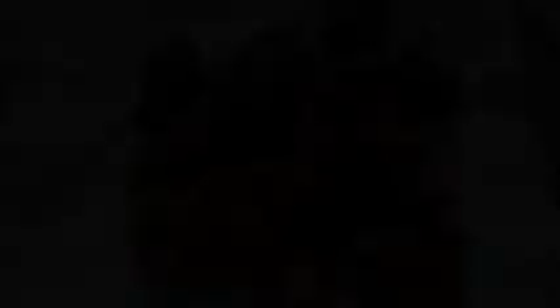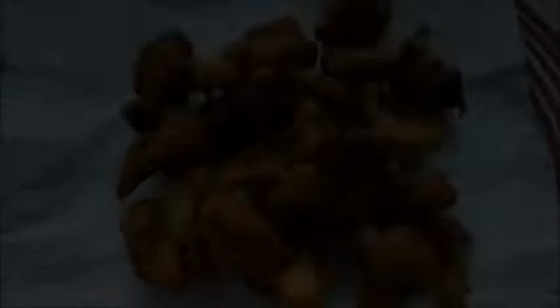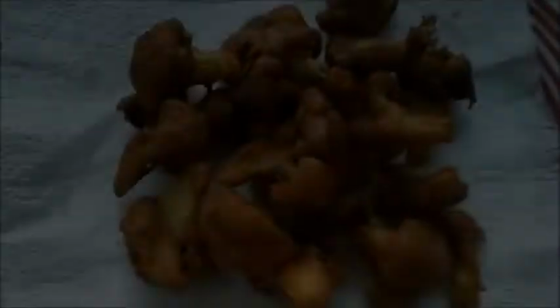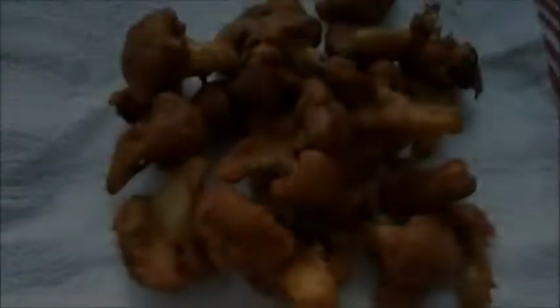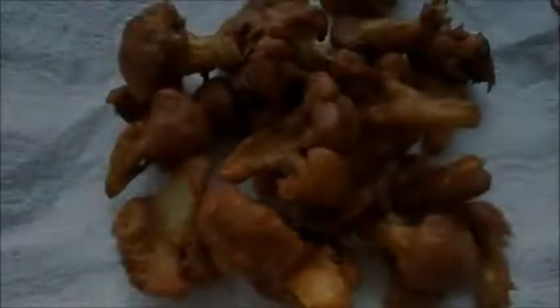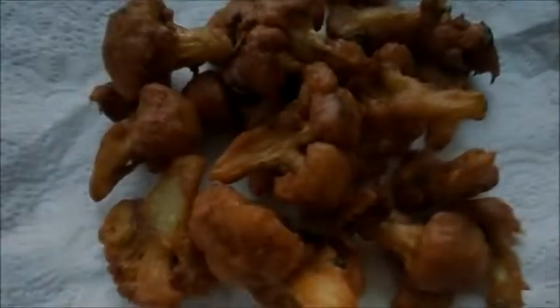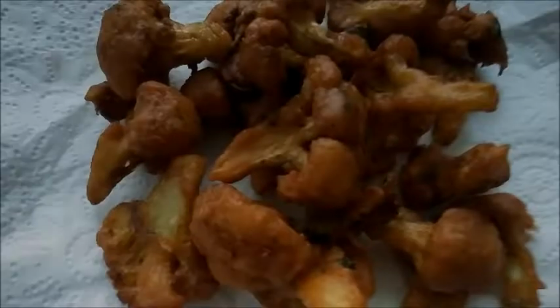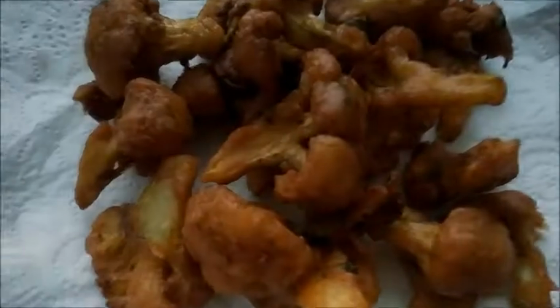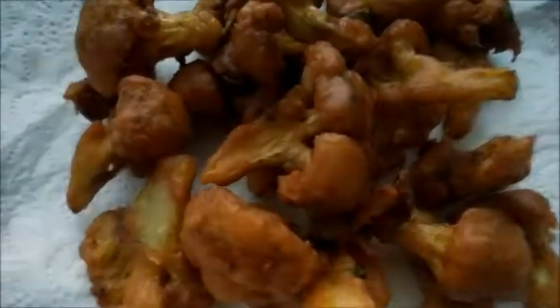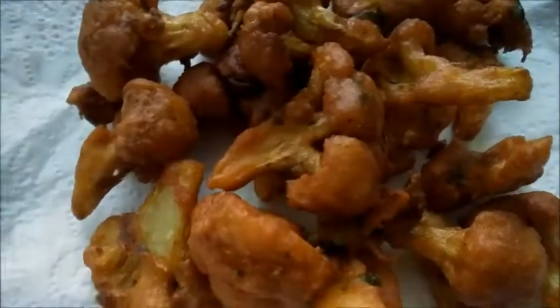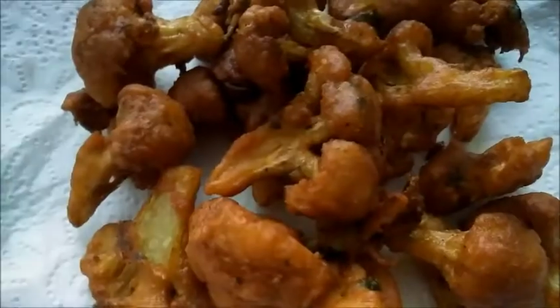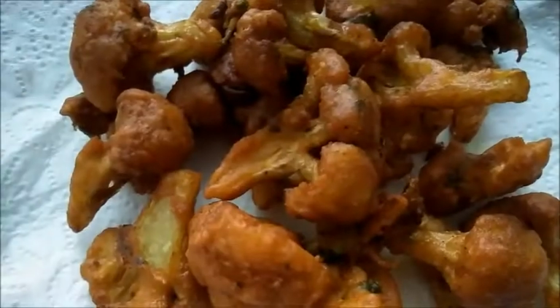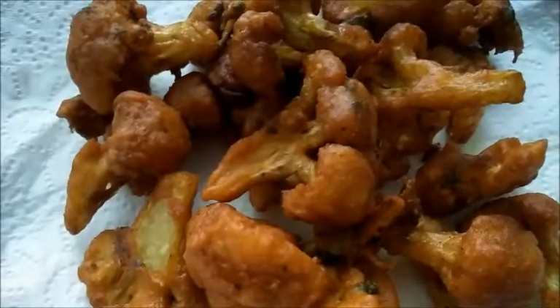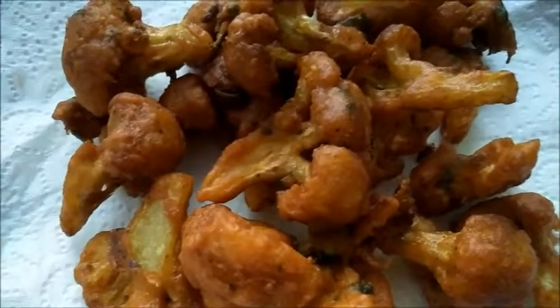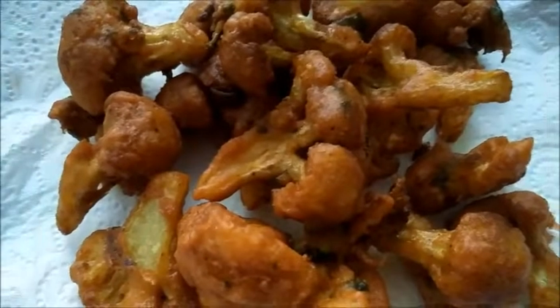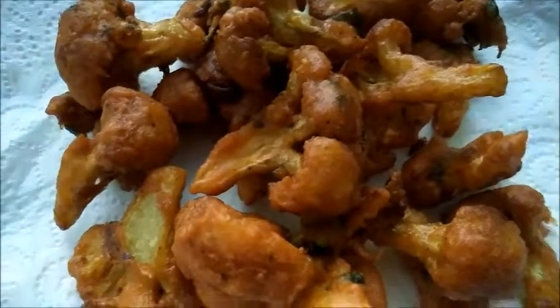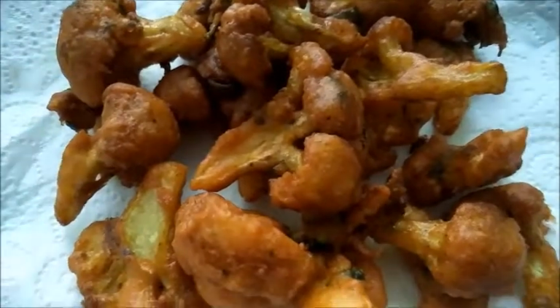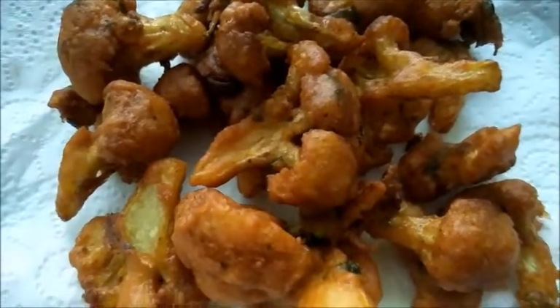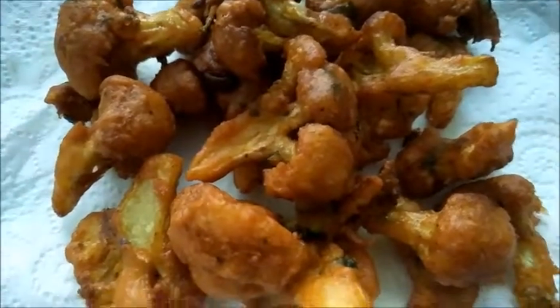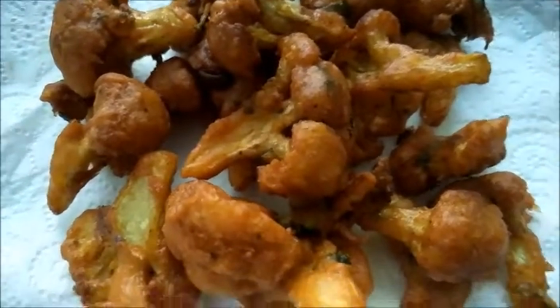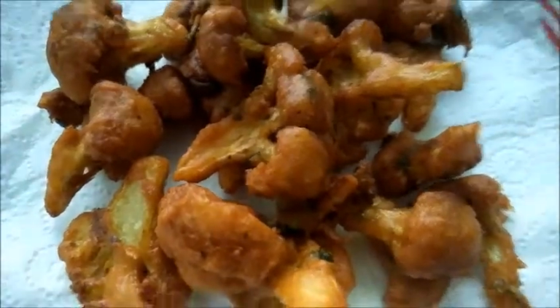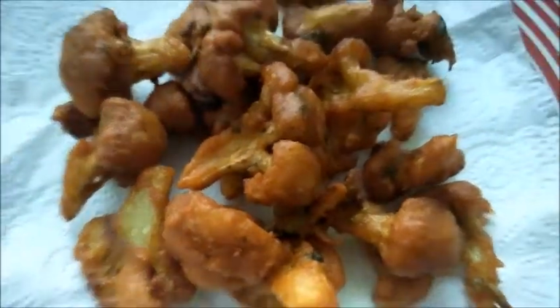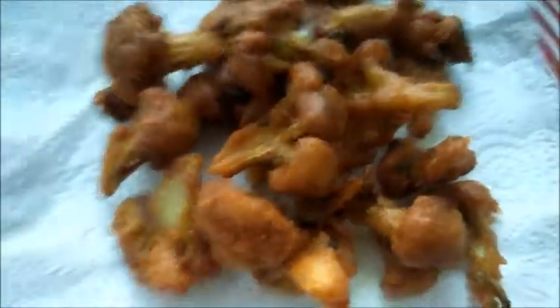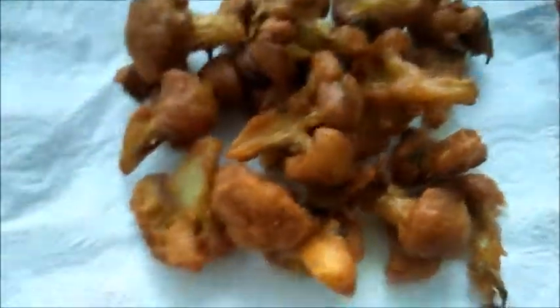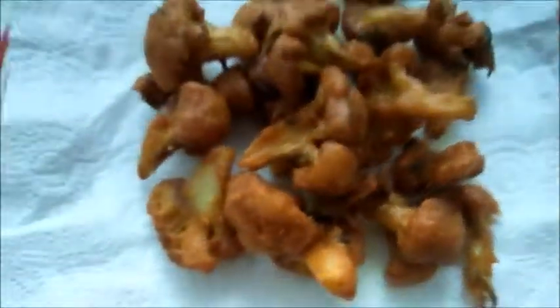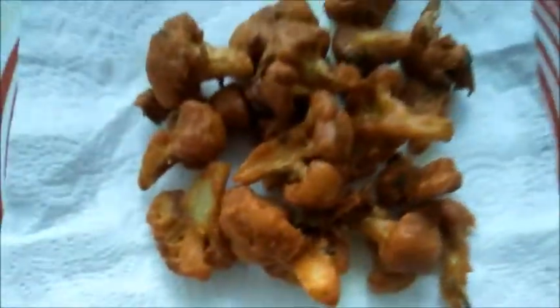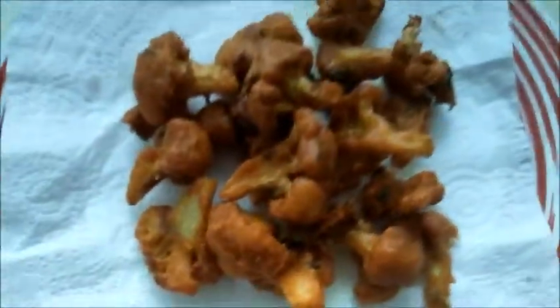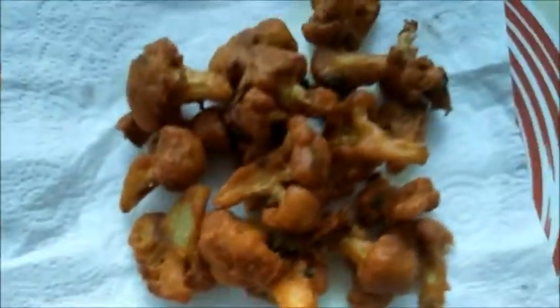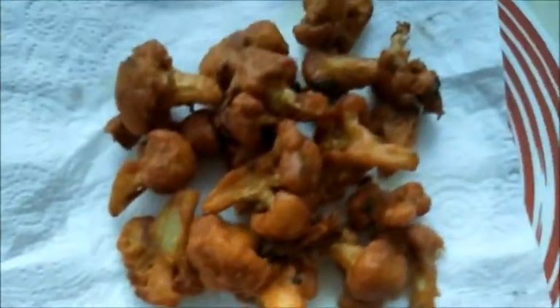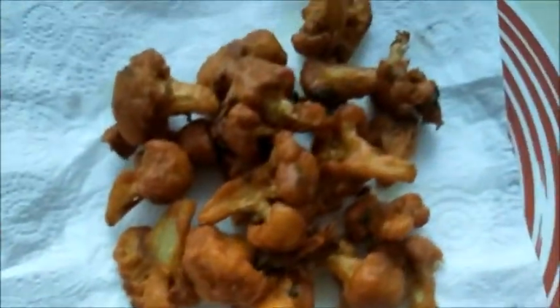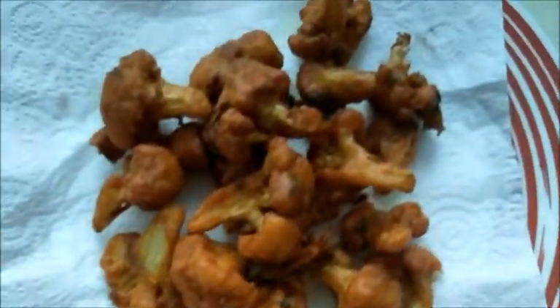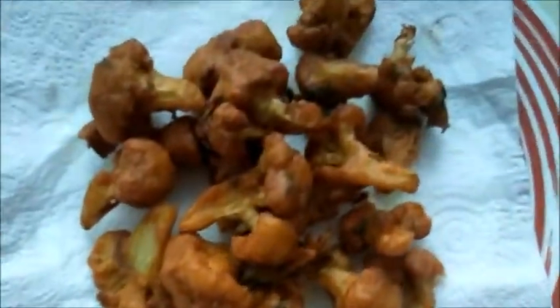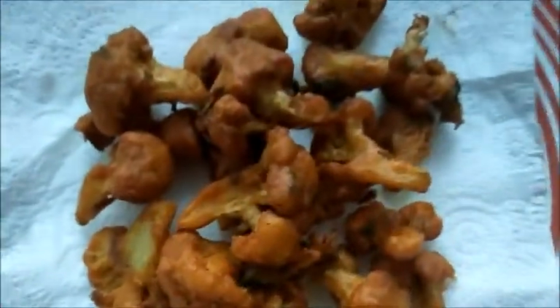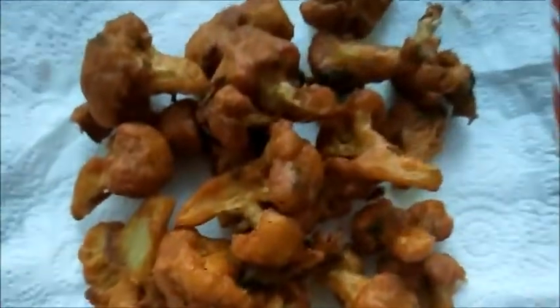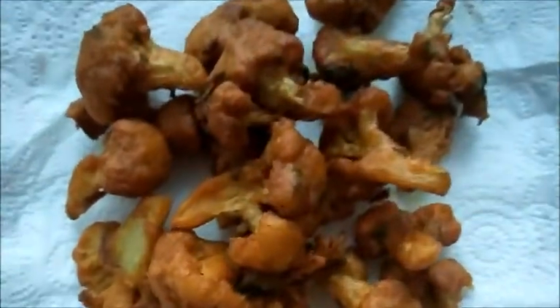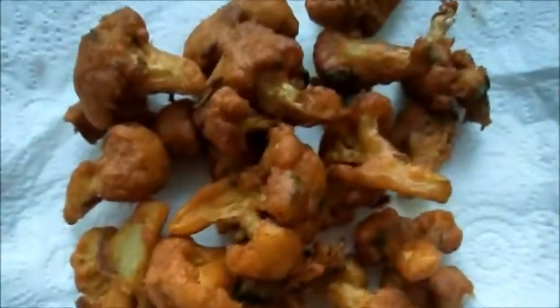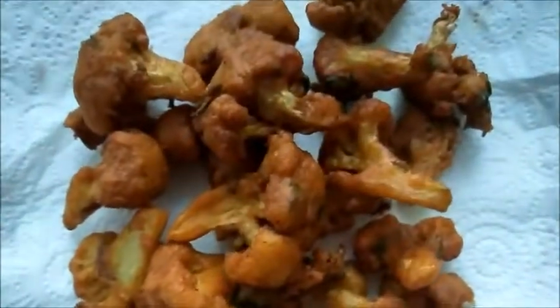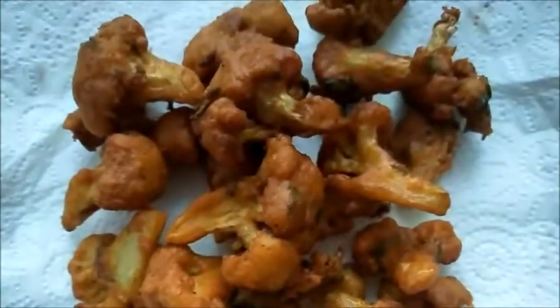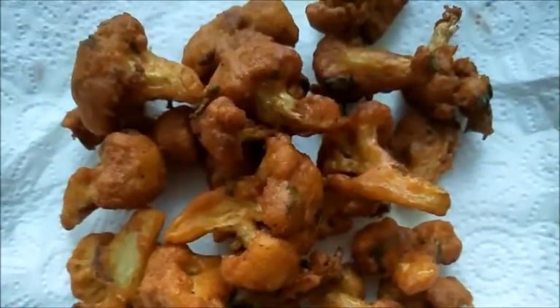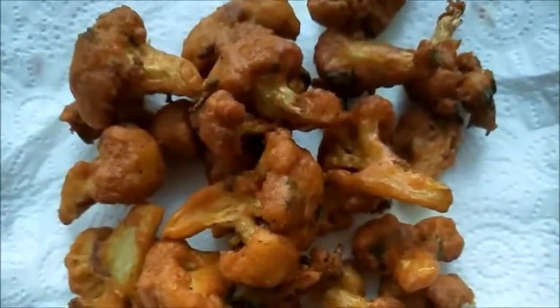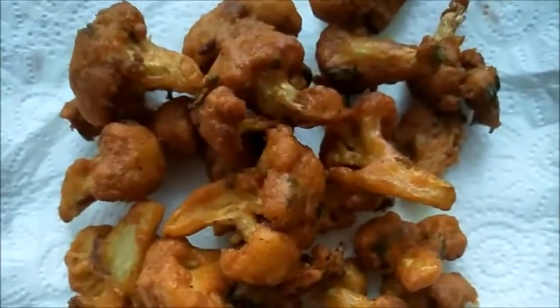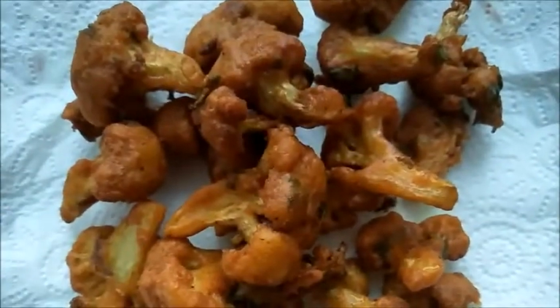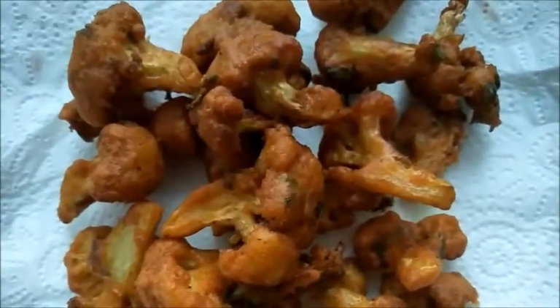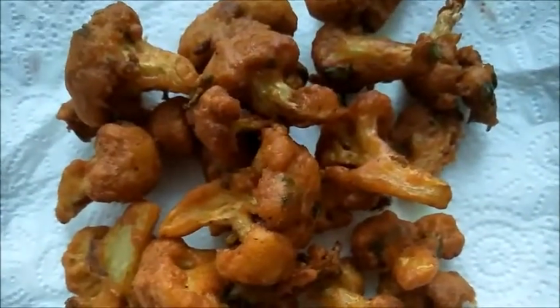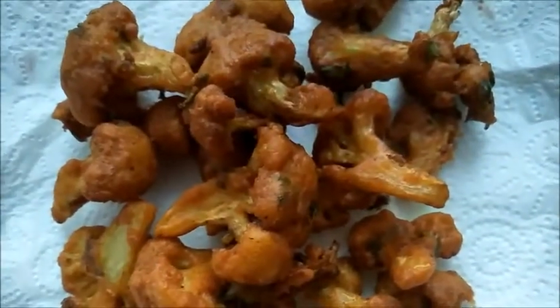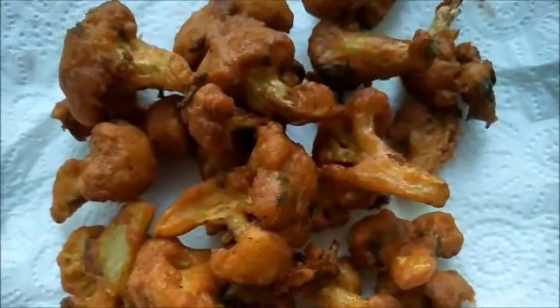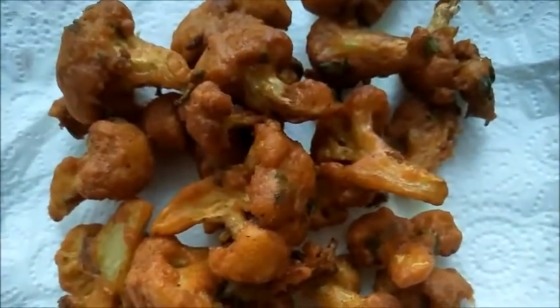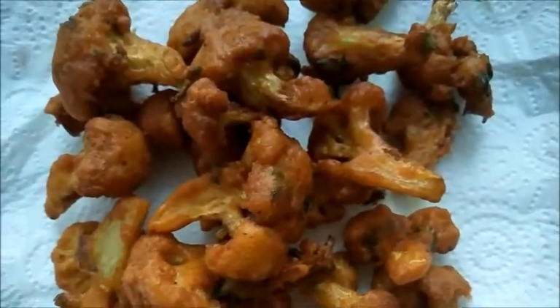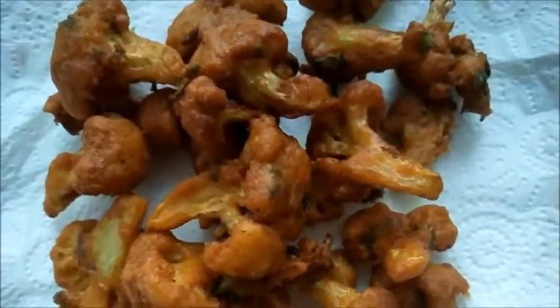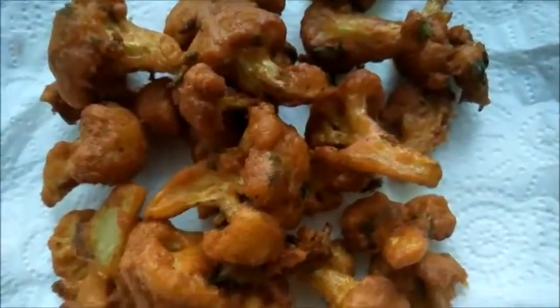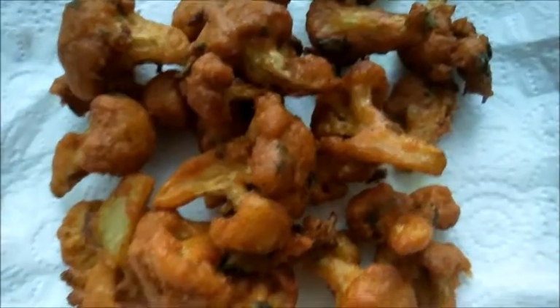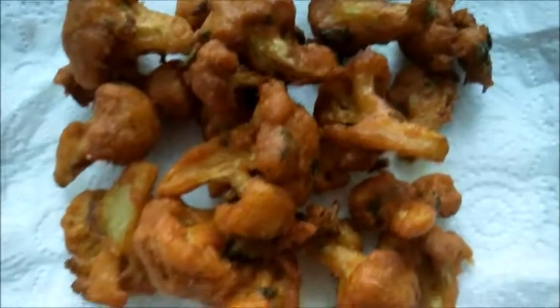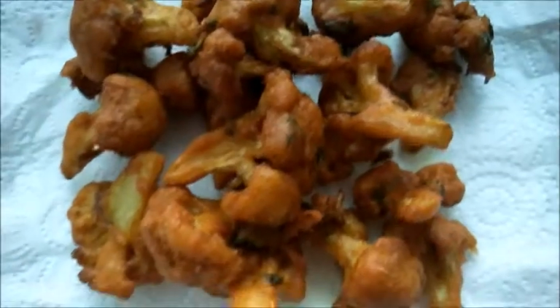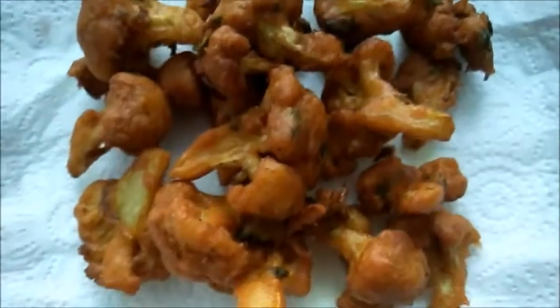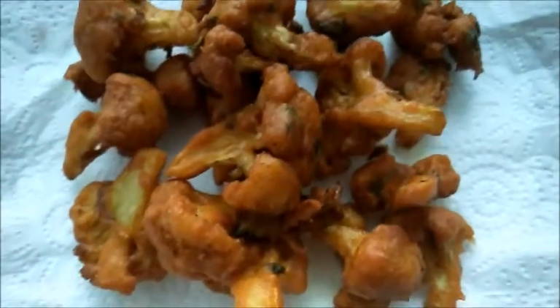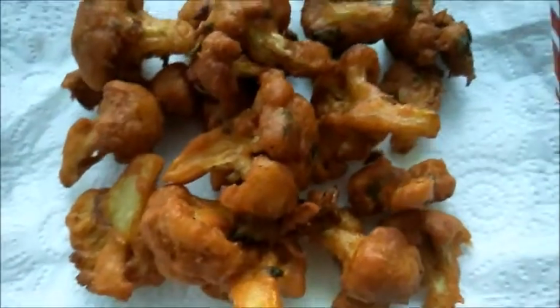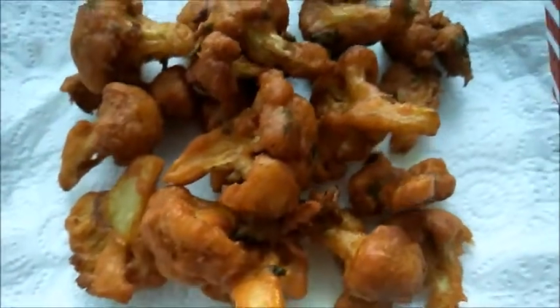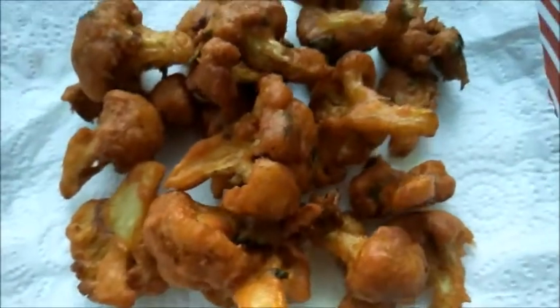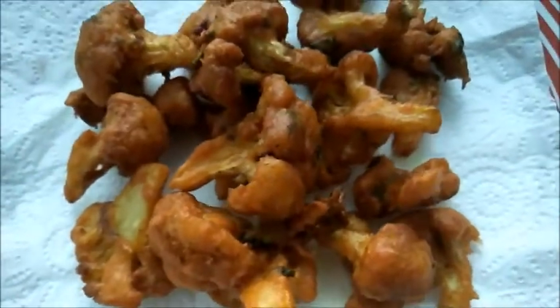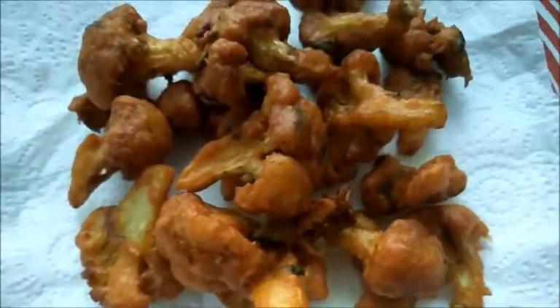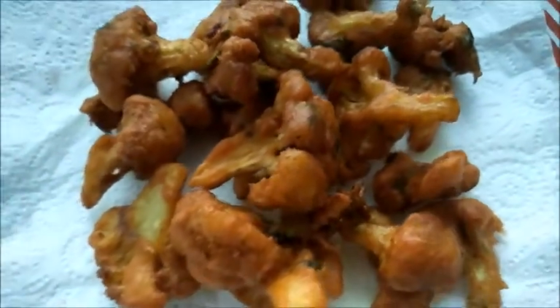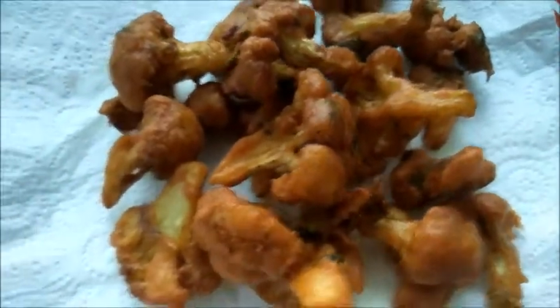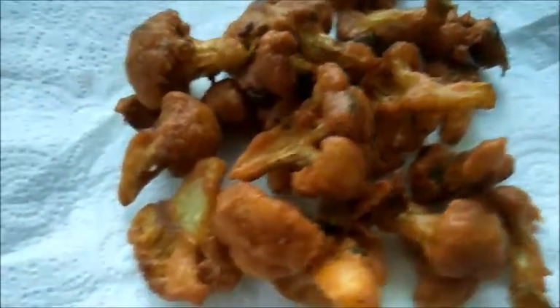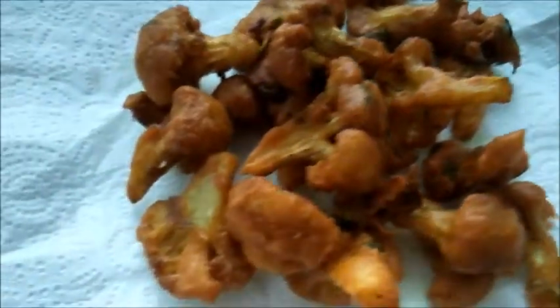Welcome to Ramay's Harisipa Kitchen. Today we will see how to make very crispy cauliflower chili.